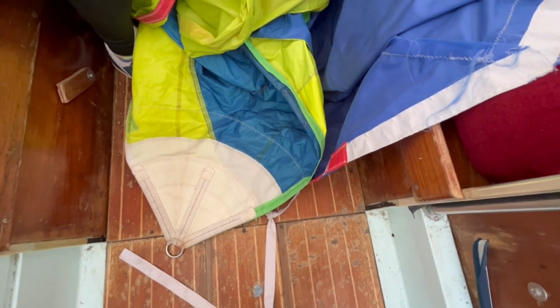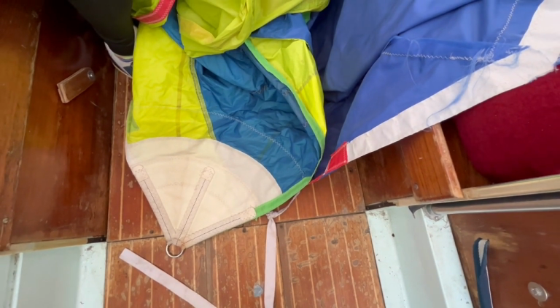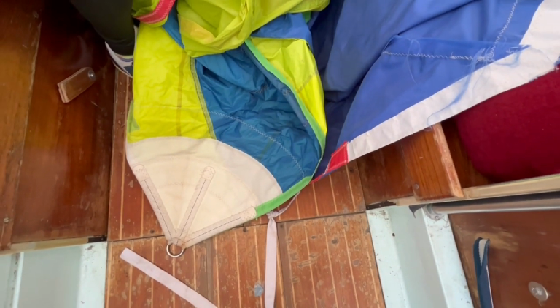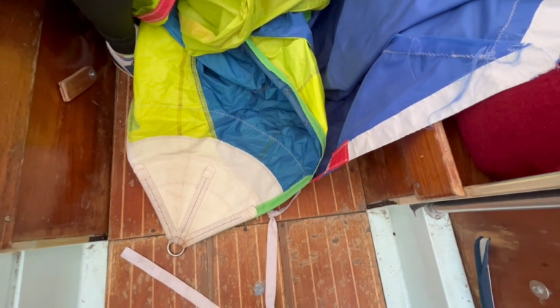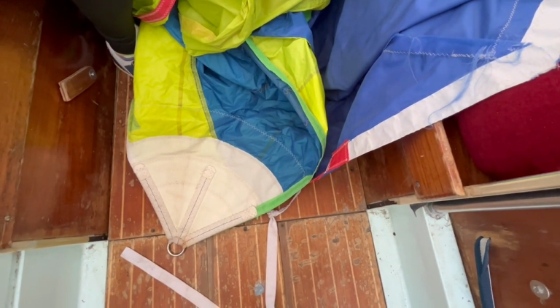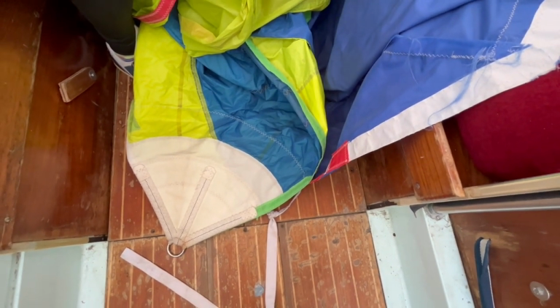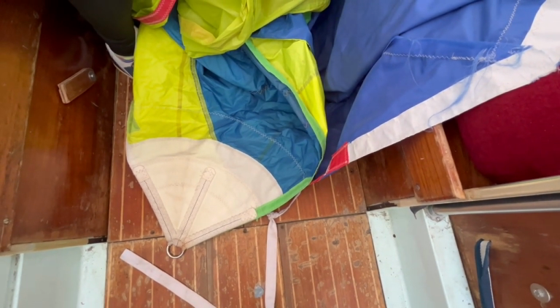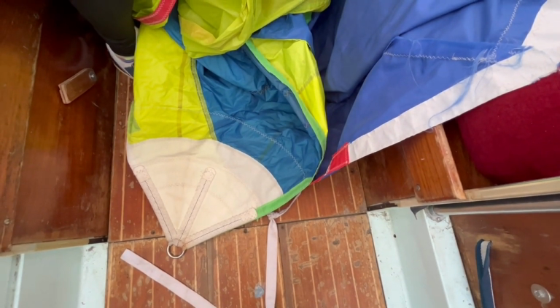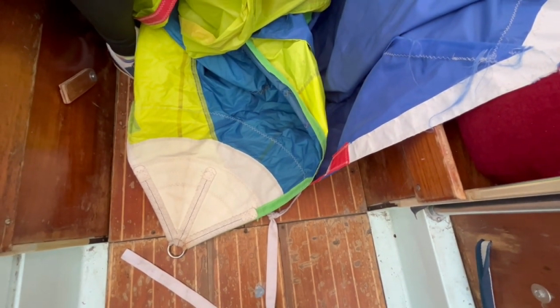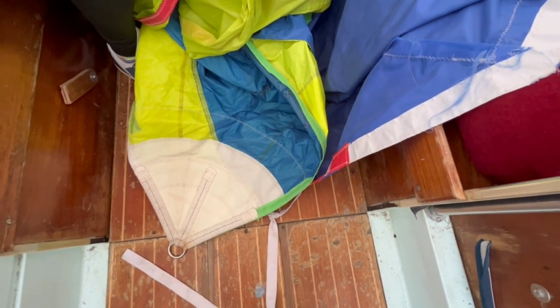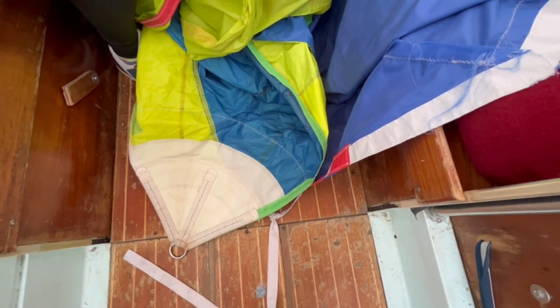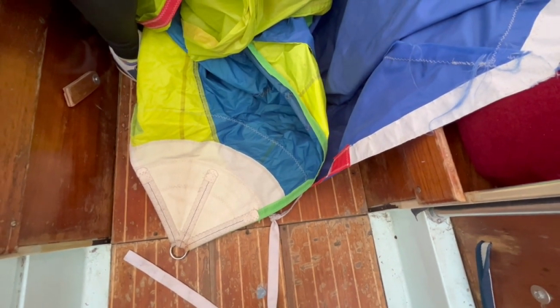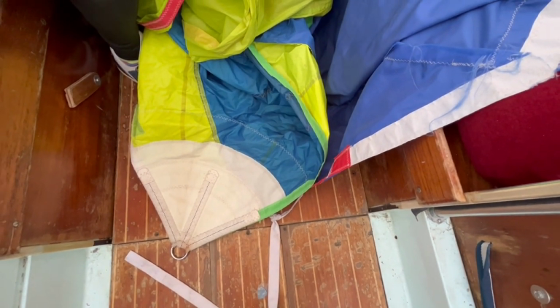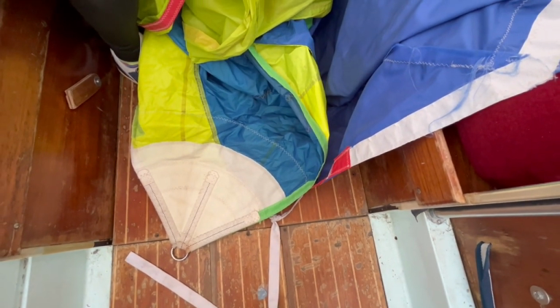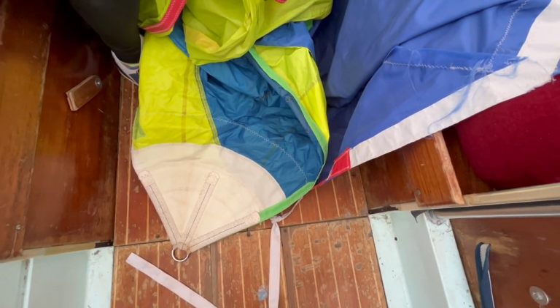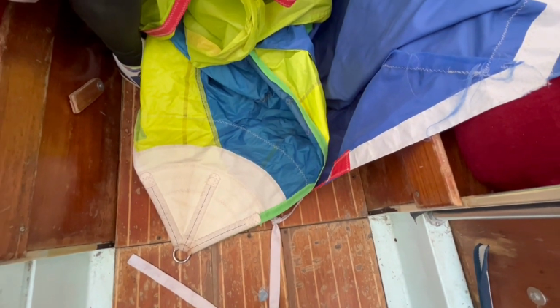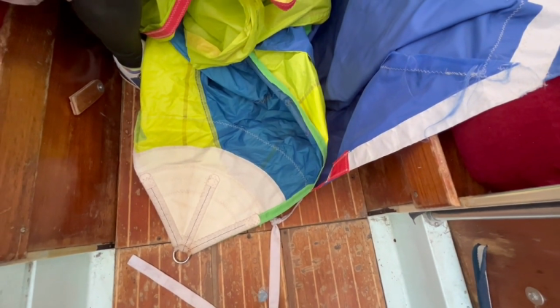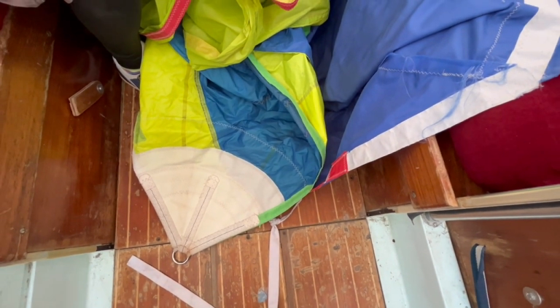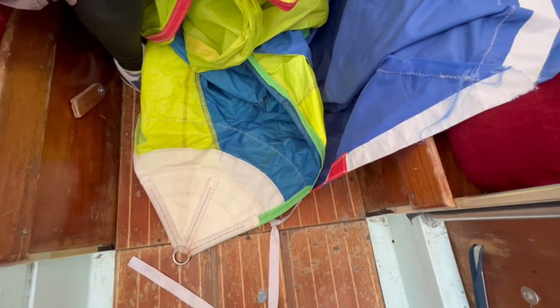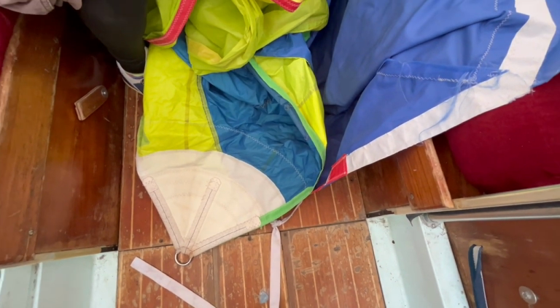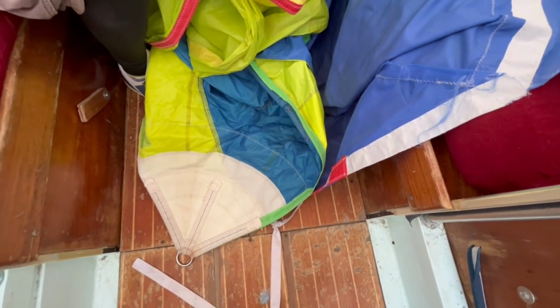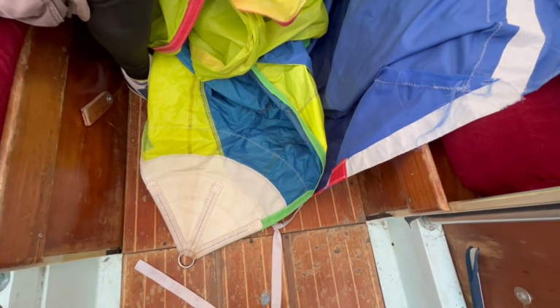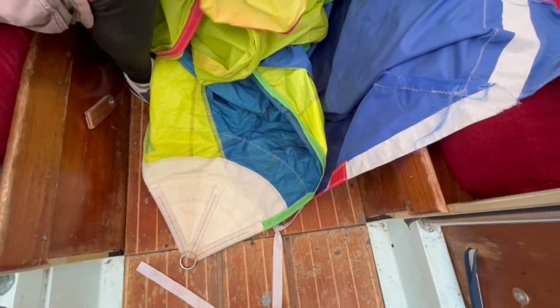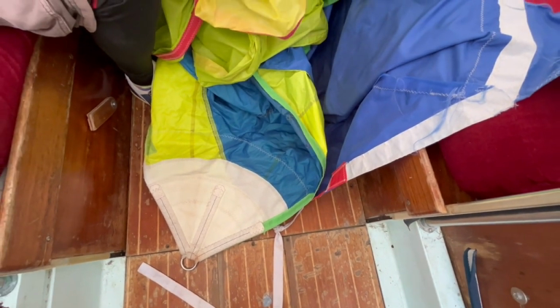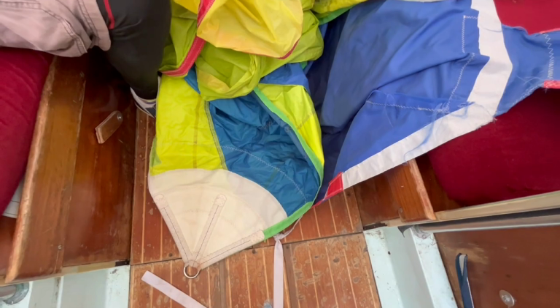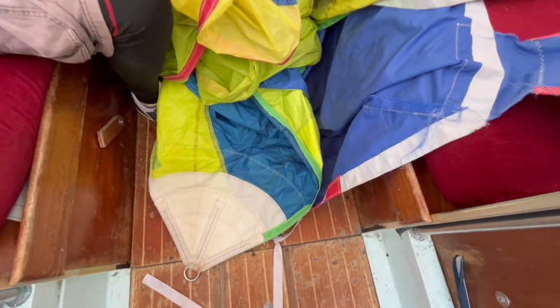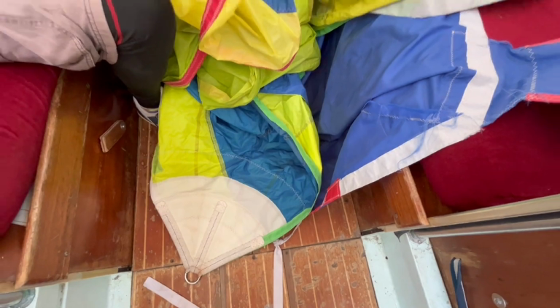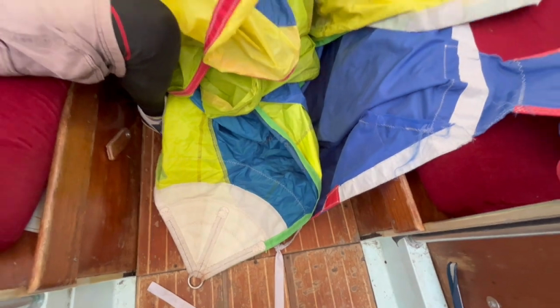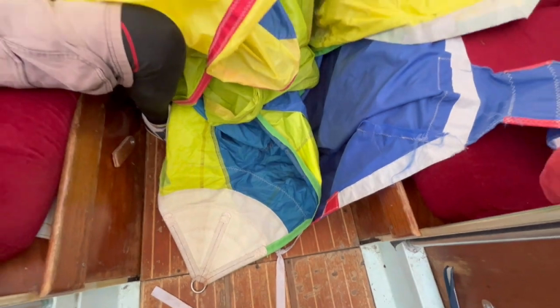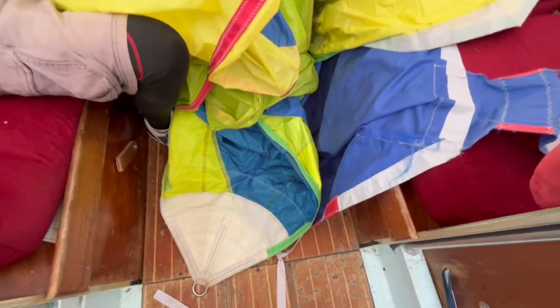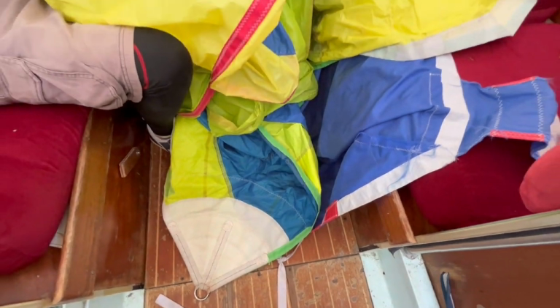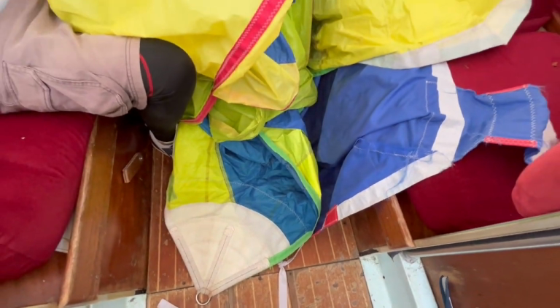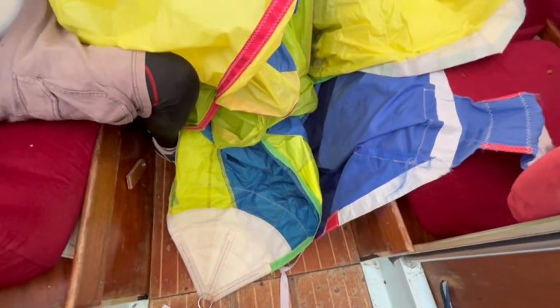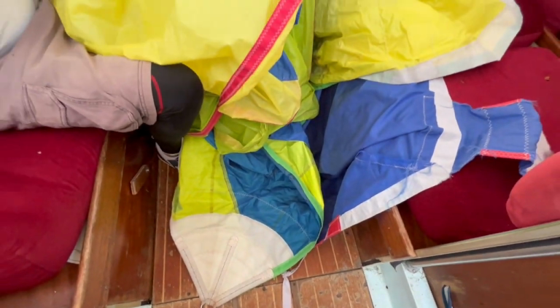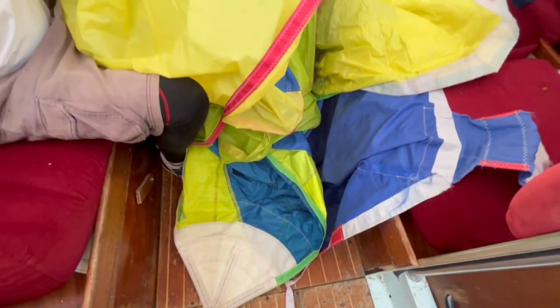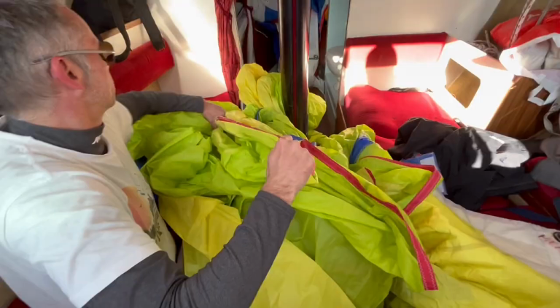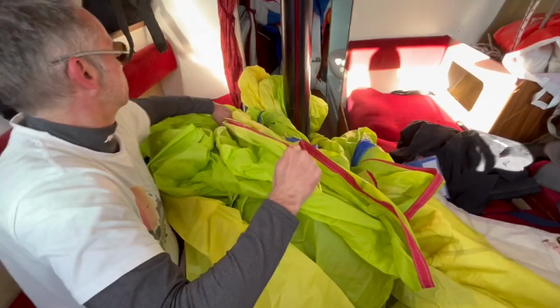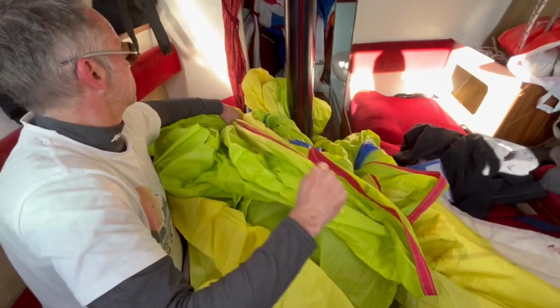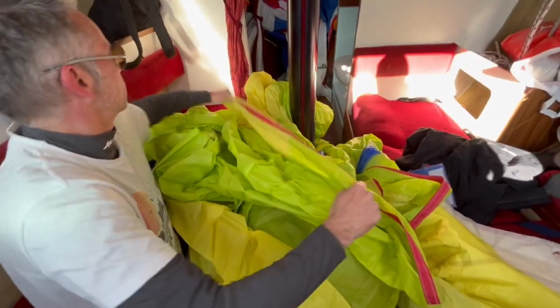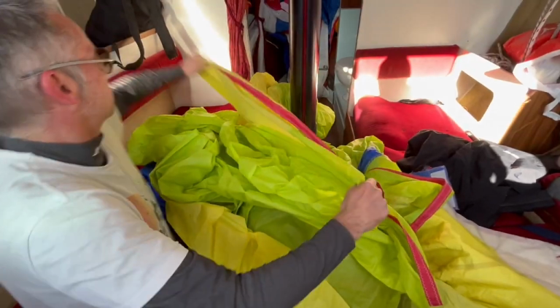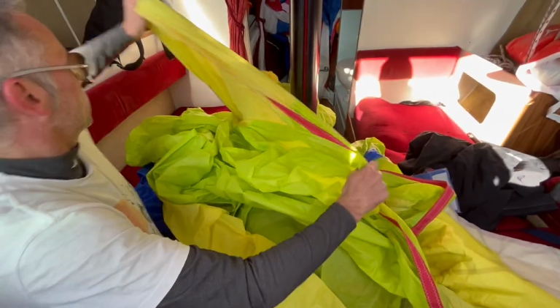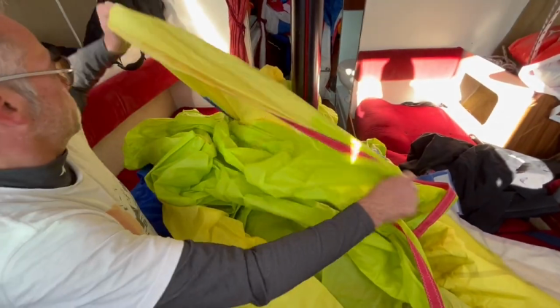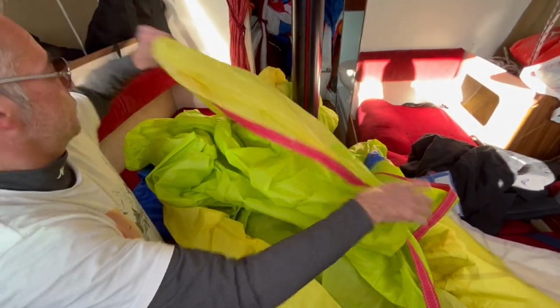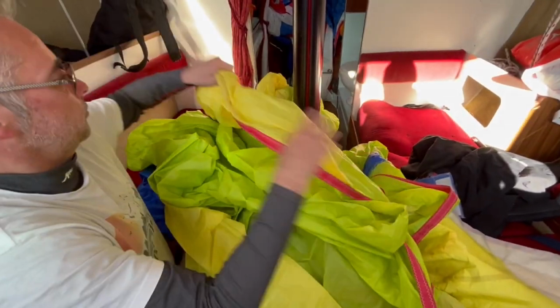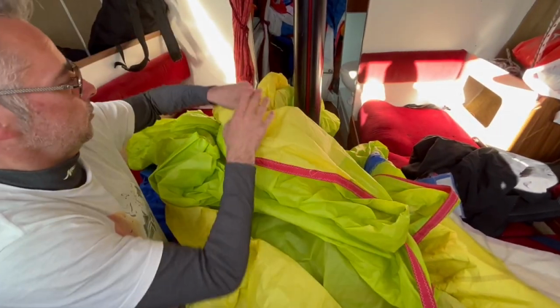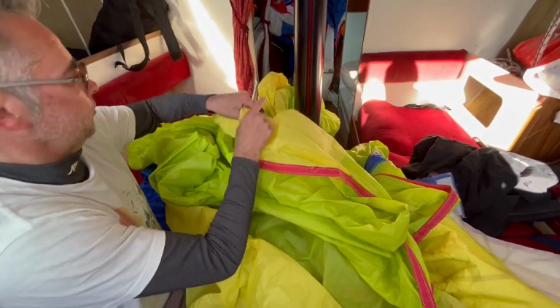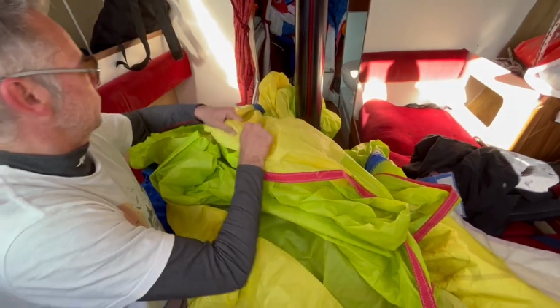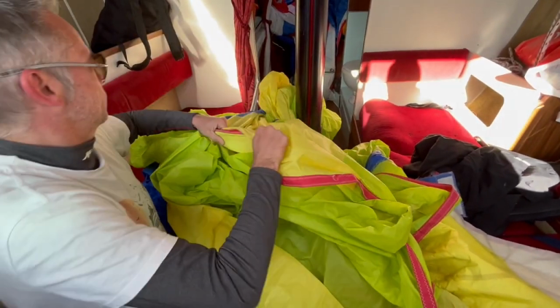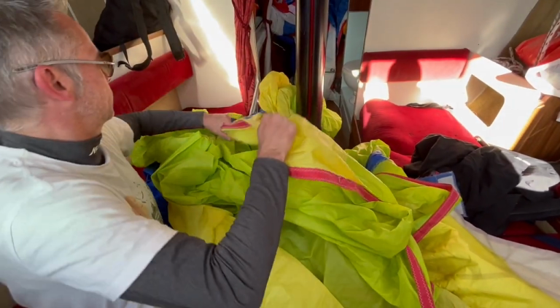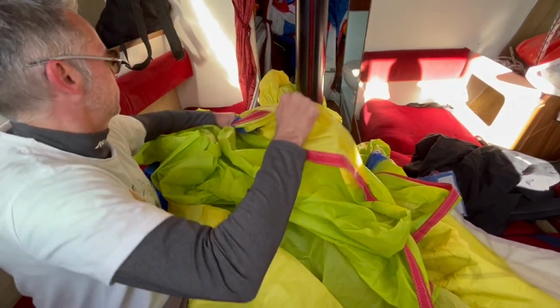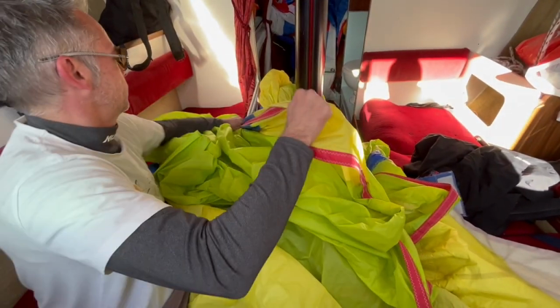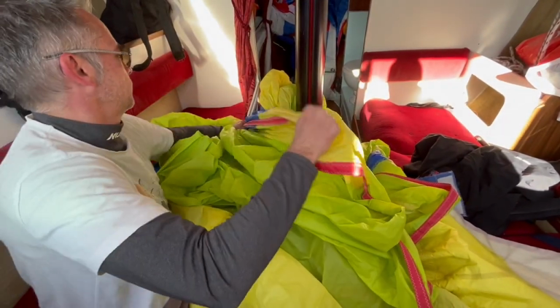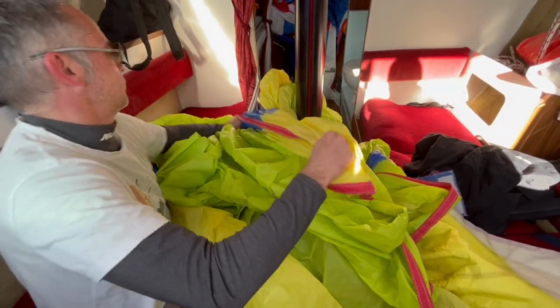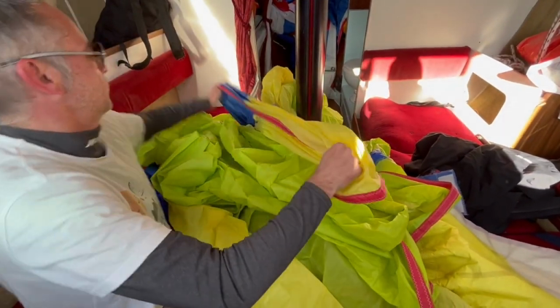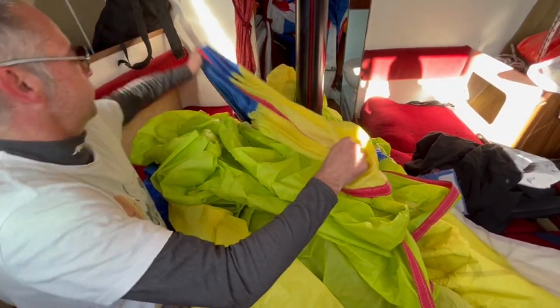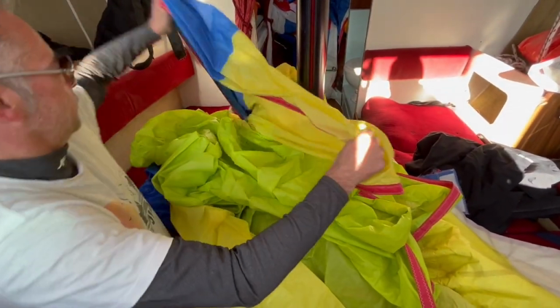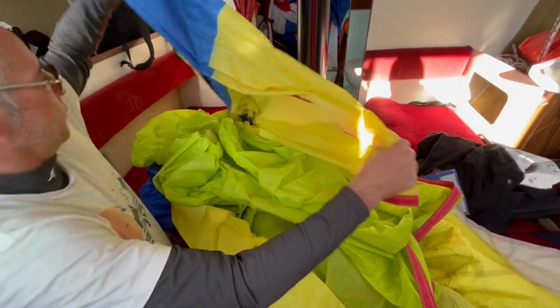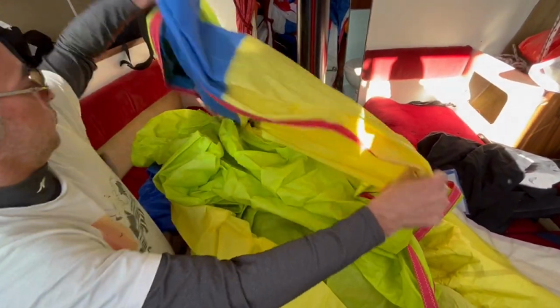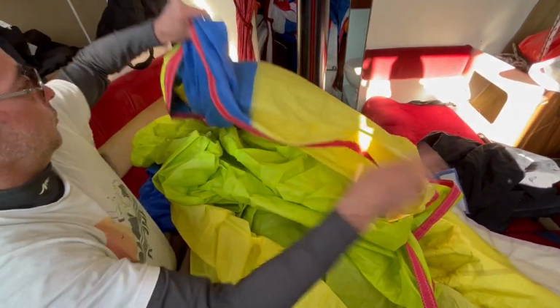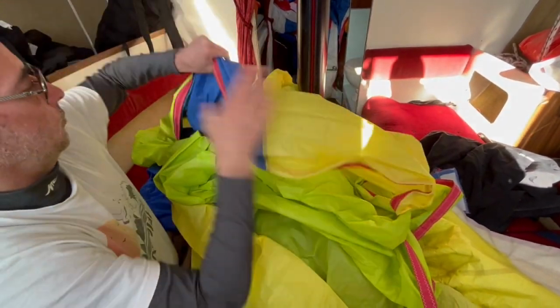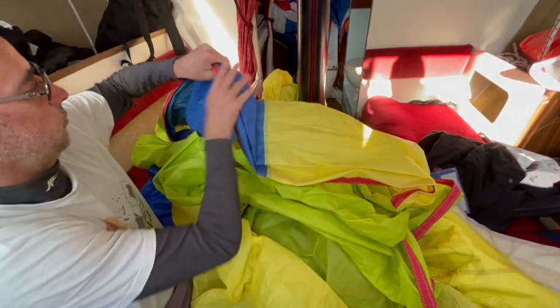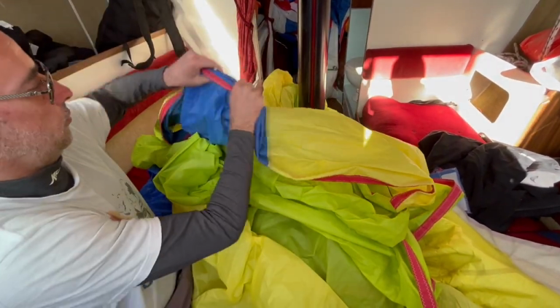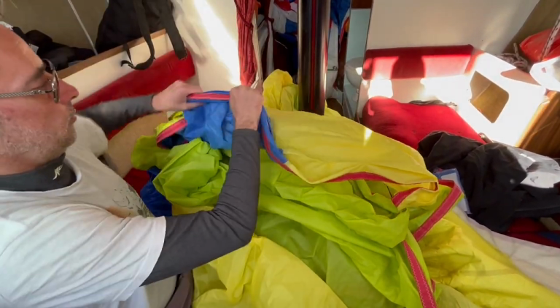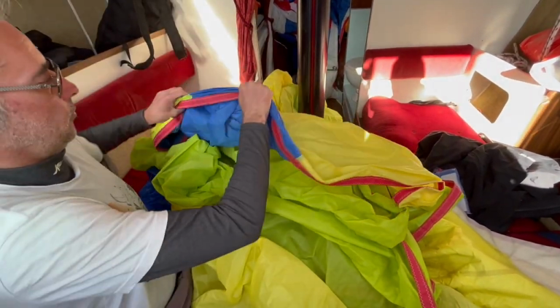For those of you who don't know, the green should go on the starboard side. It doesn't really matter with a symmetrical spinnaker, but if you've got numbers, that means they'll be the right way around. And then this is the port tape, the red tape being run.